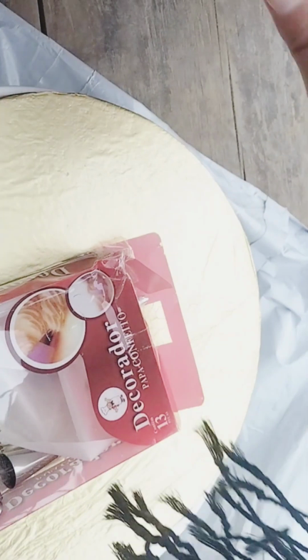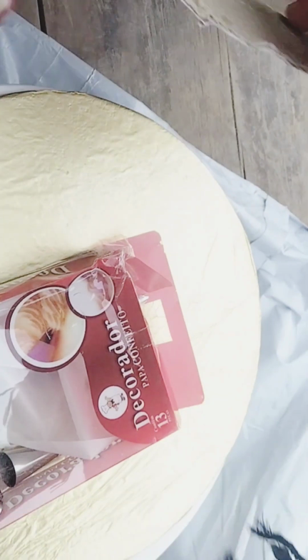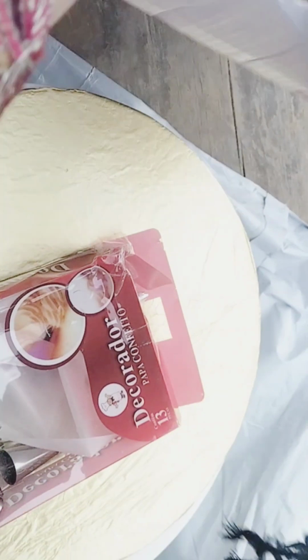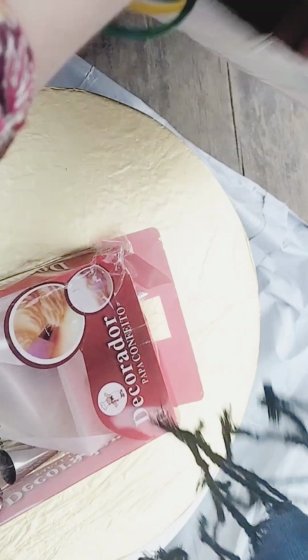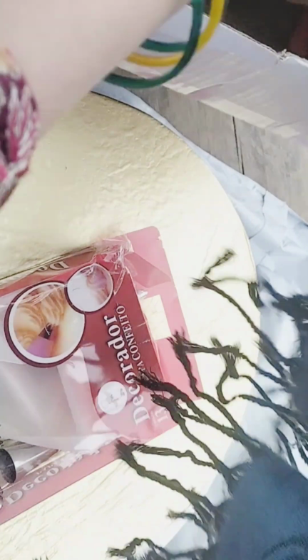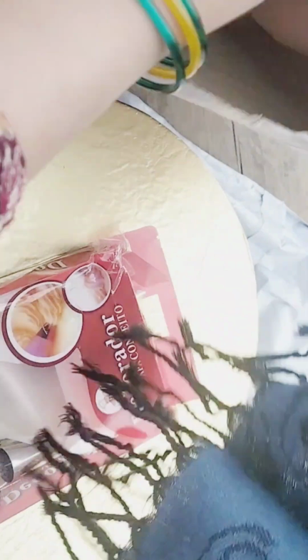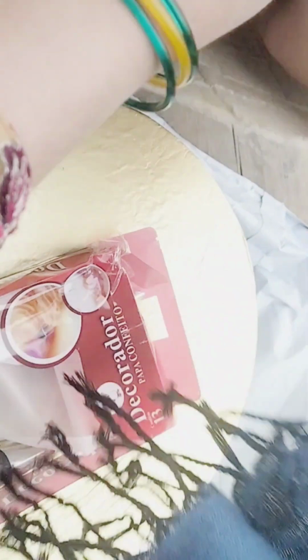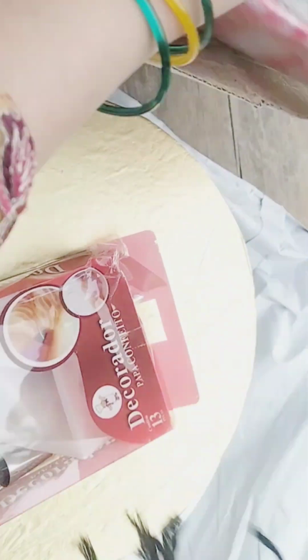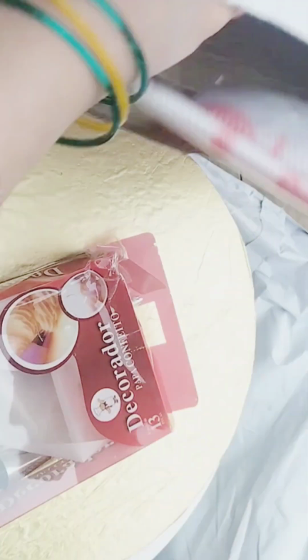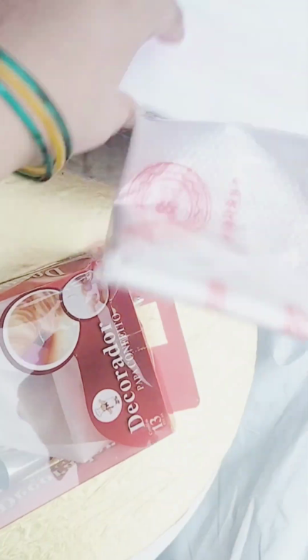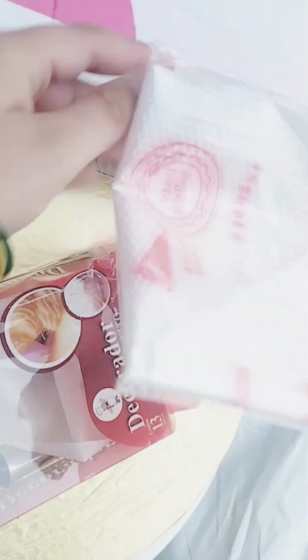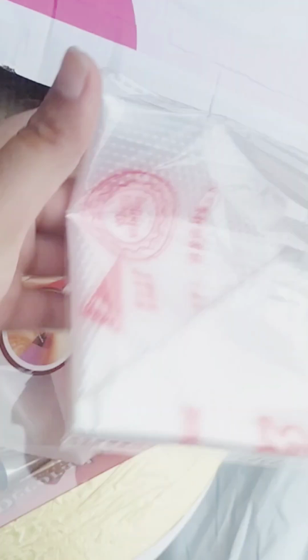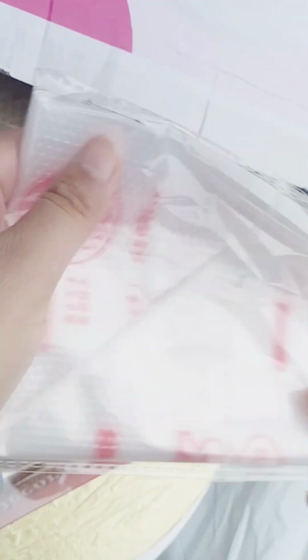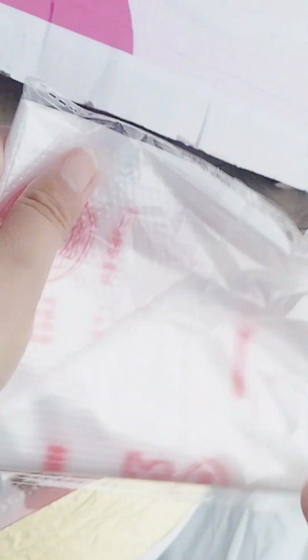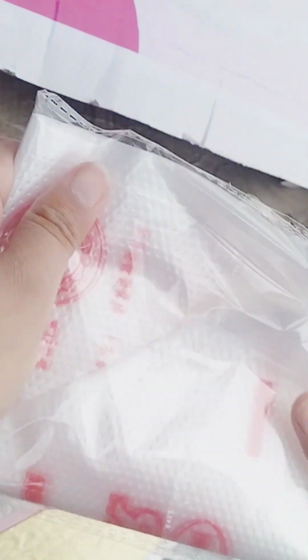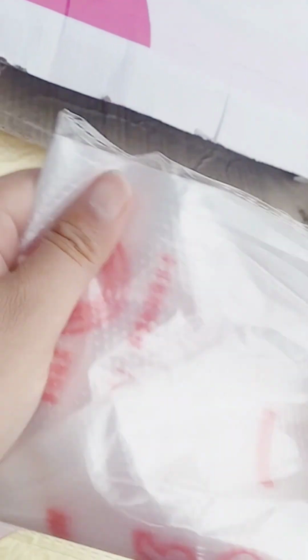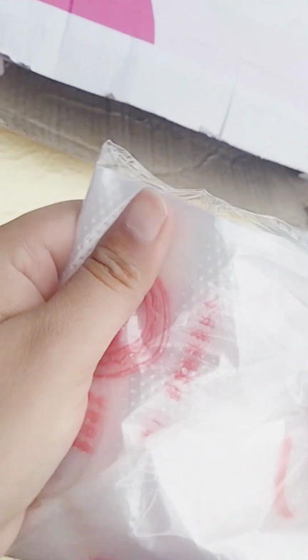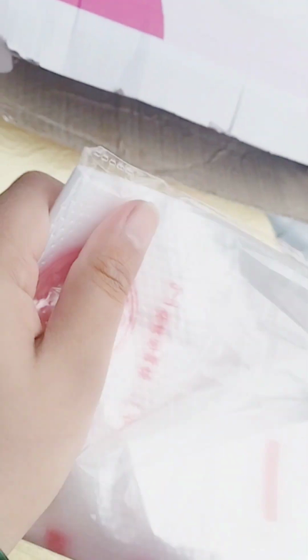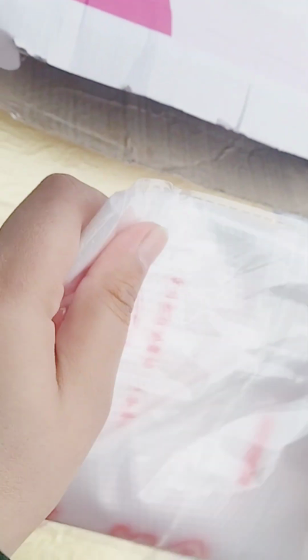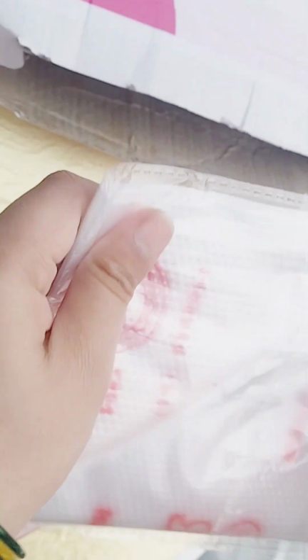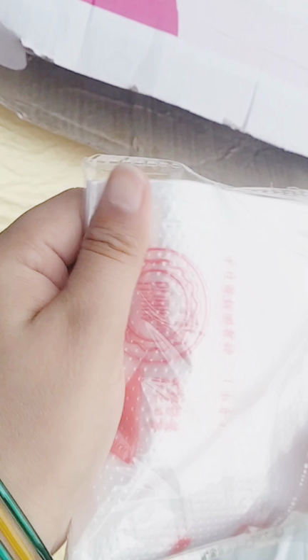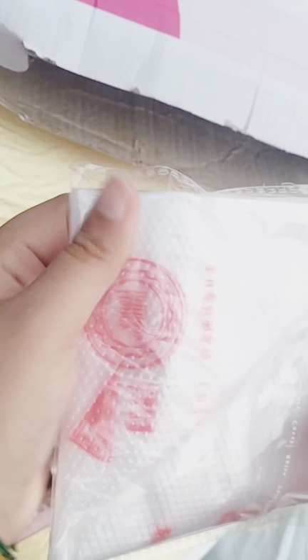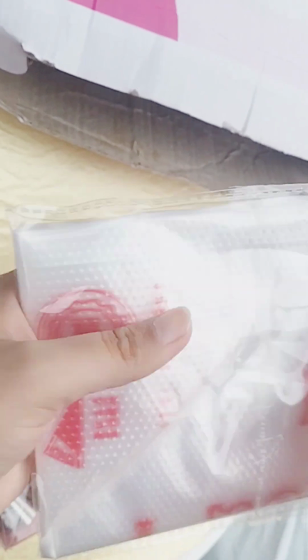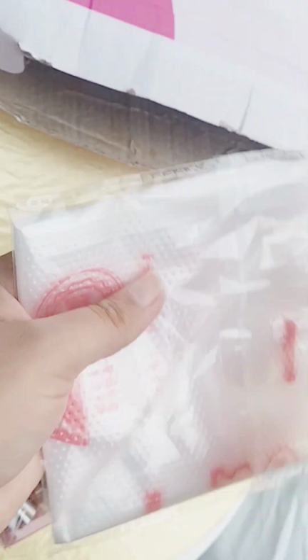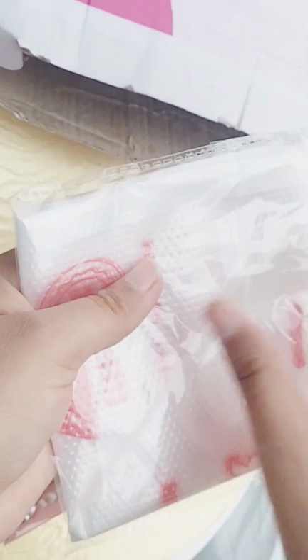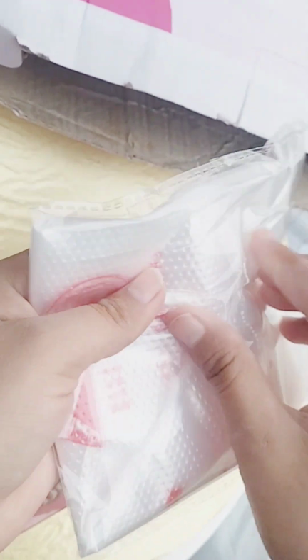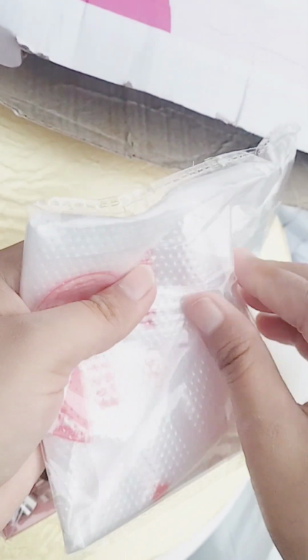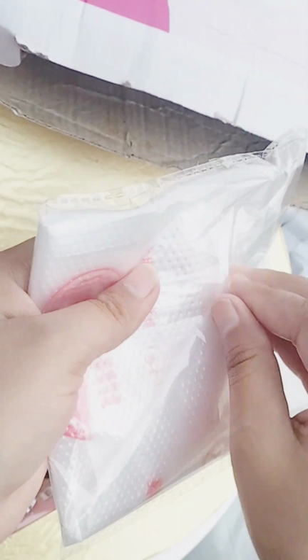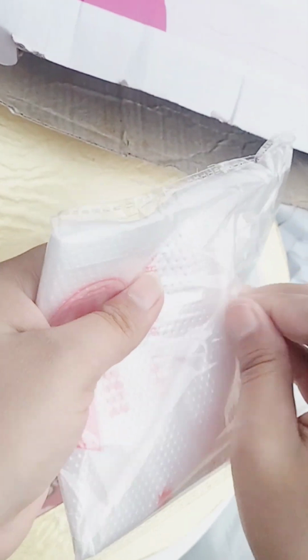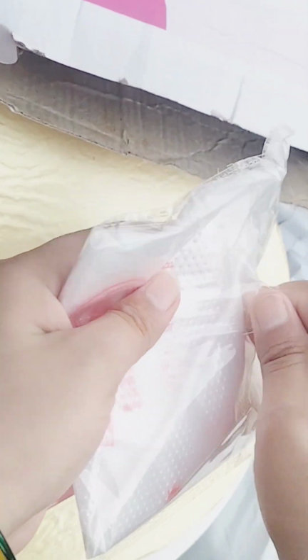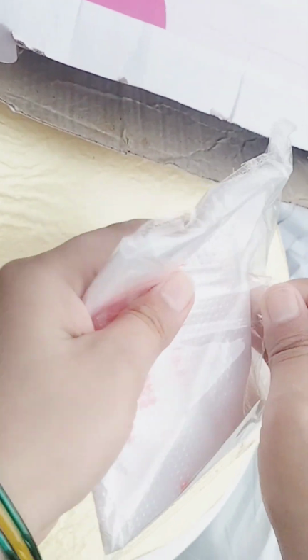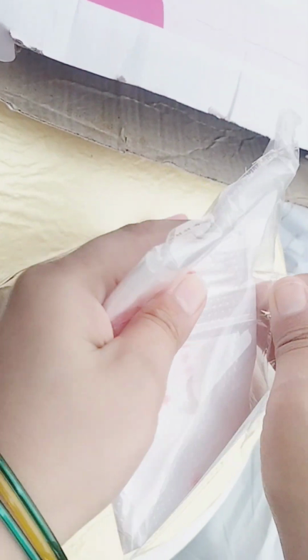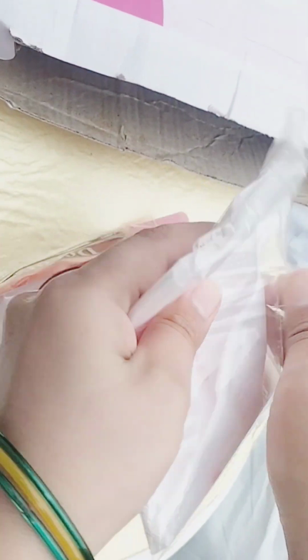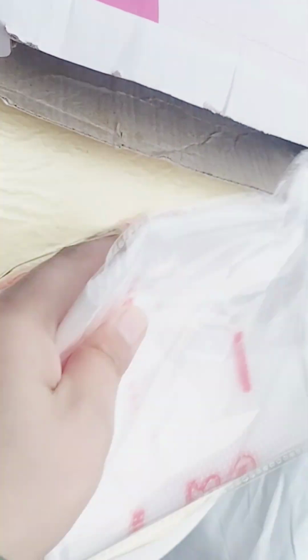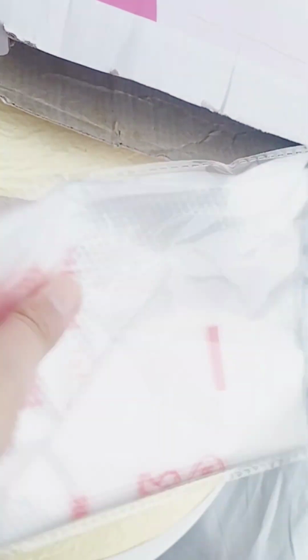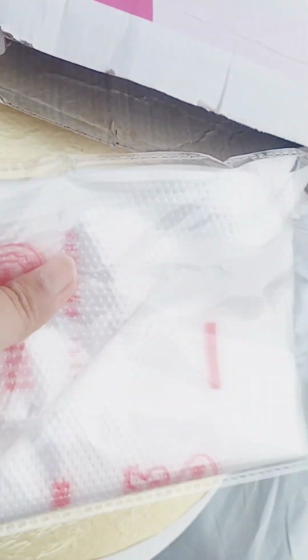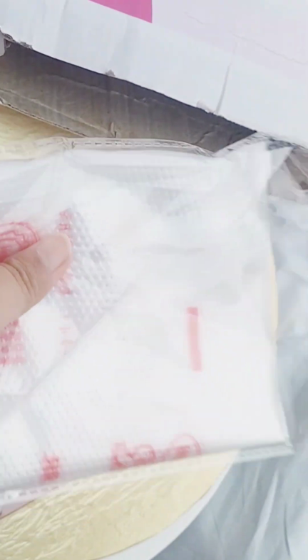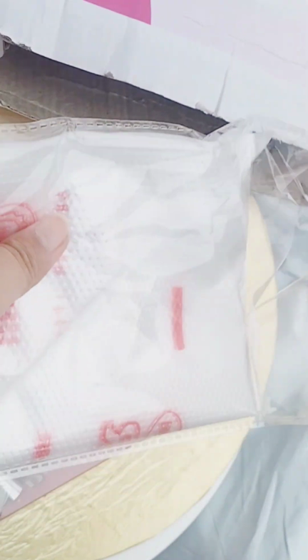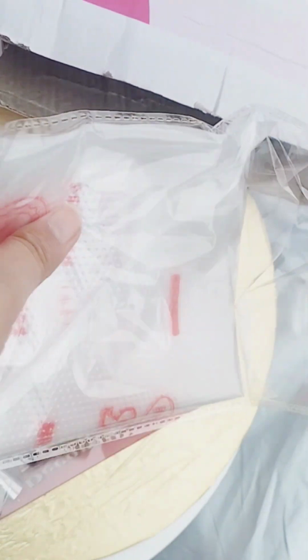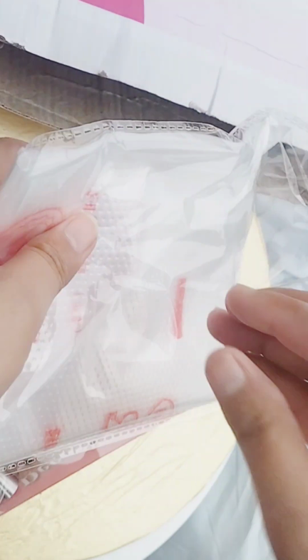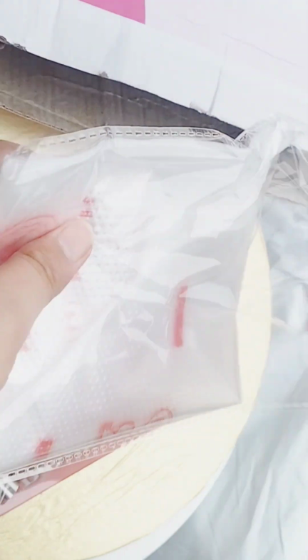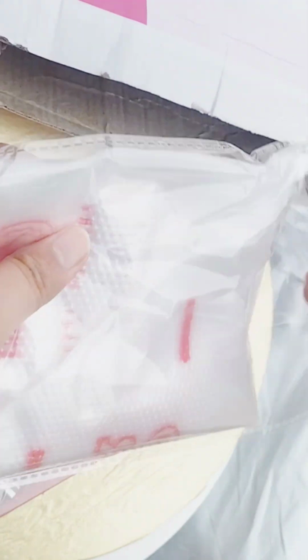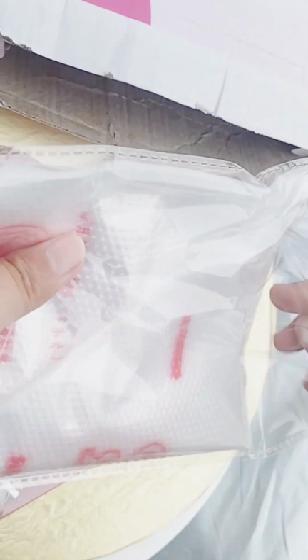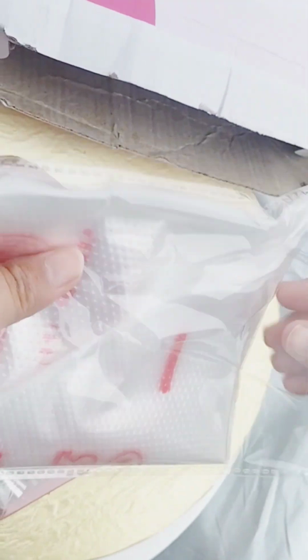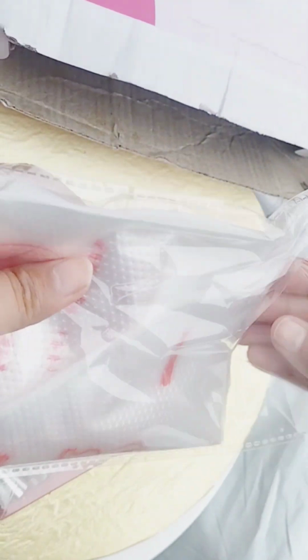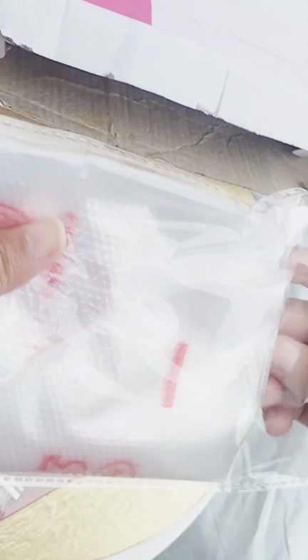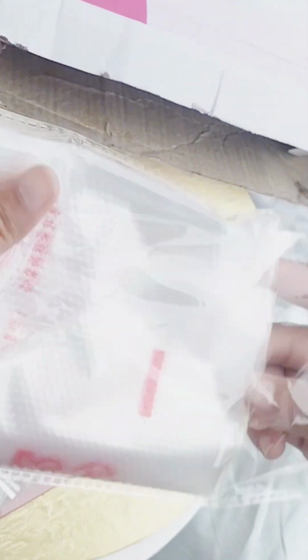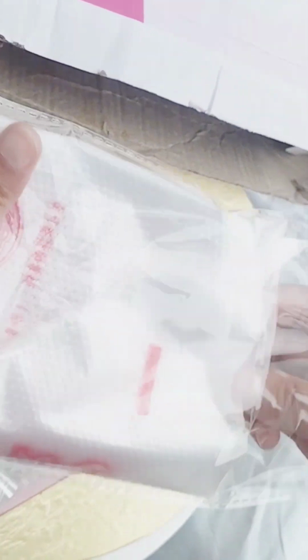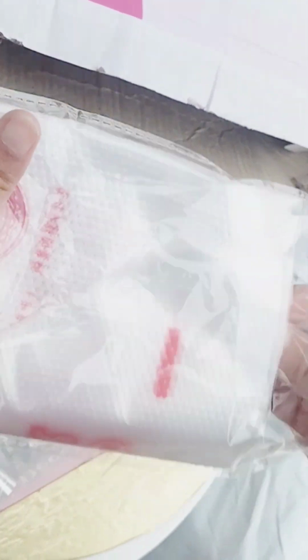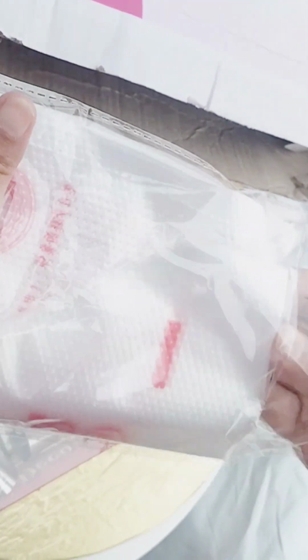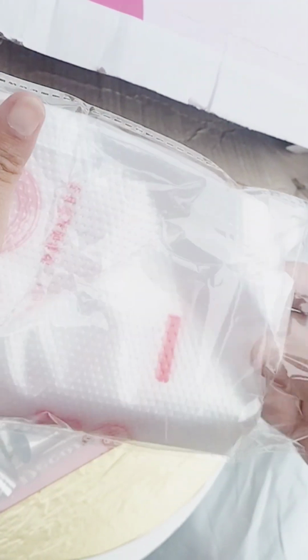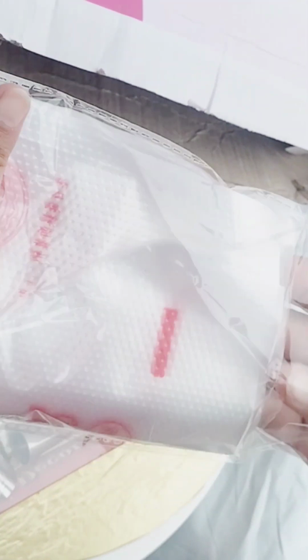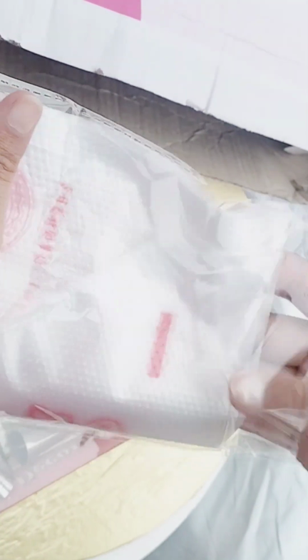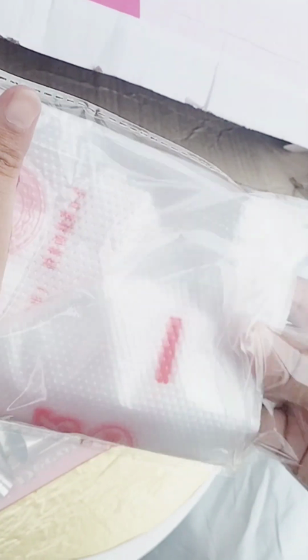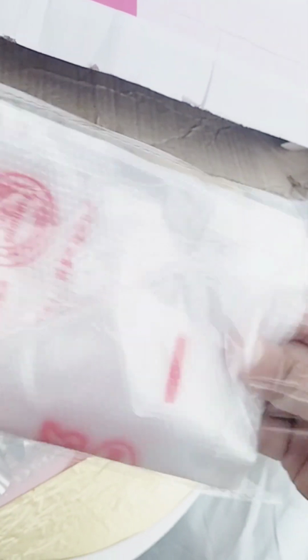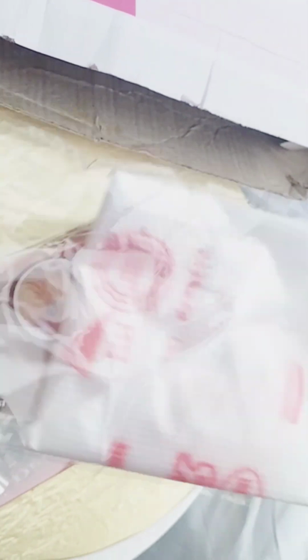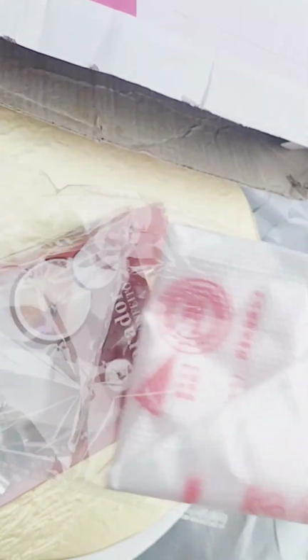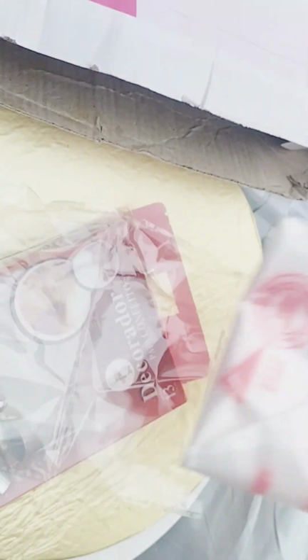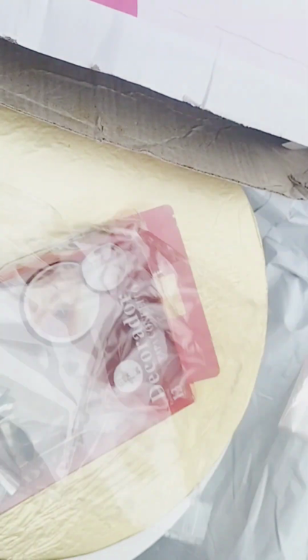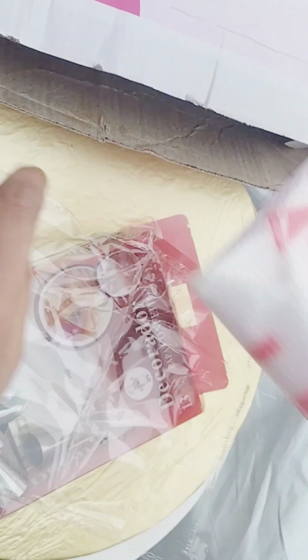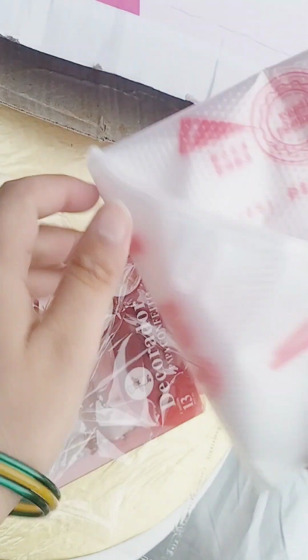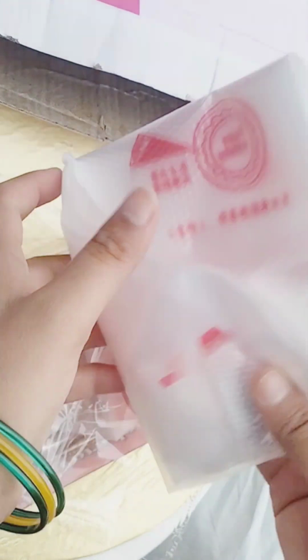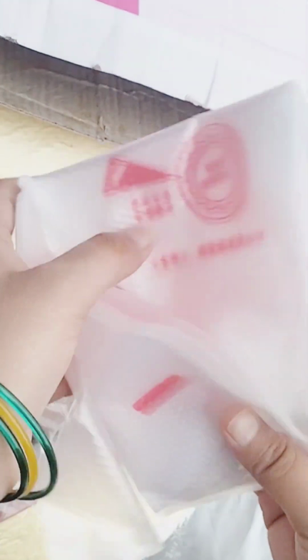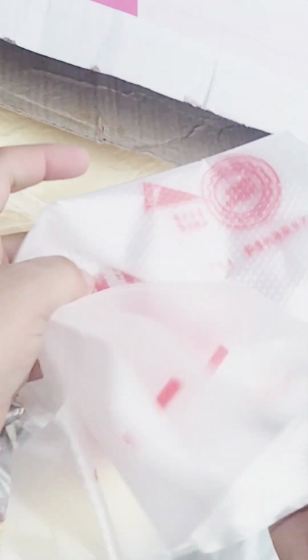I have thought to show my viewers. Then I will show you the piping bags. This is the piping bags. There are 10 piping bags.